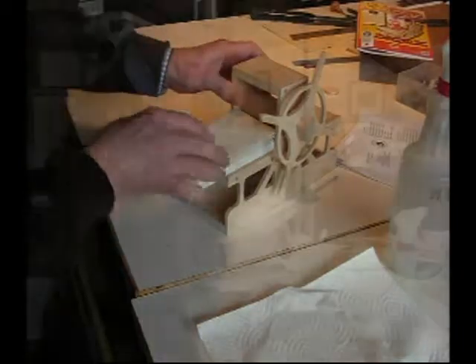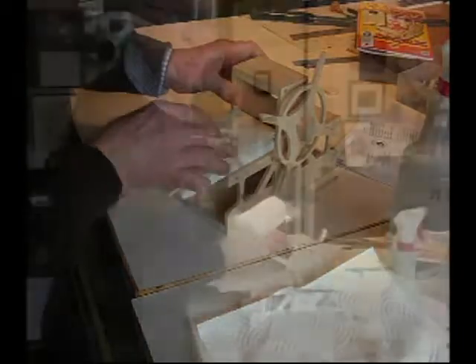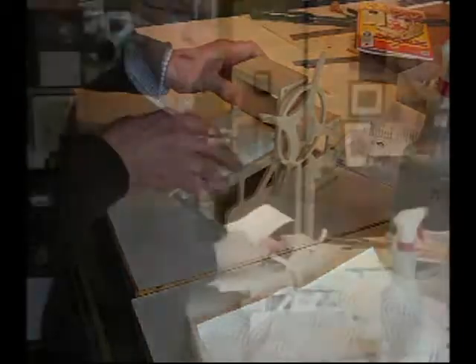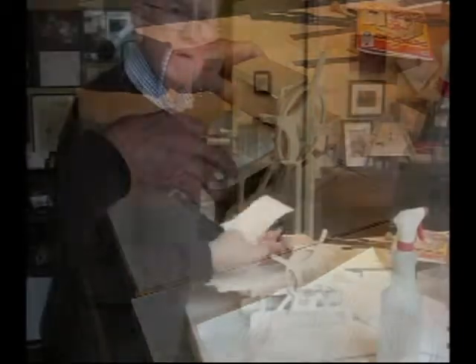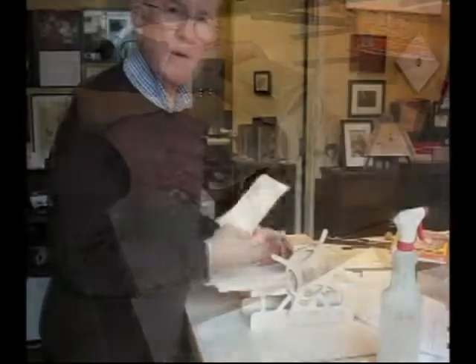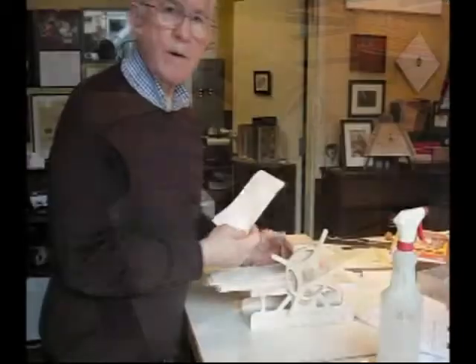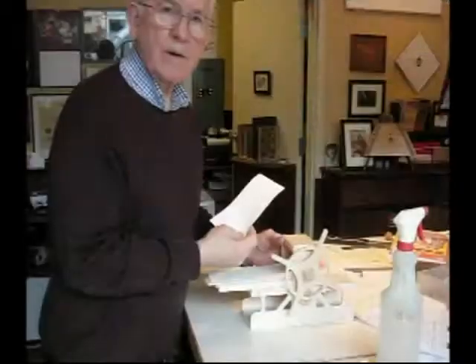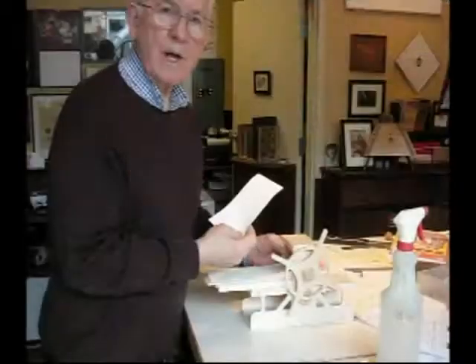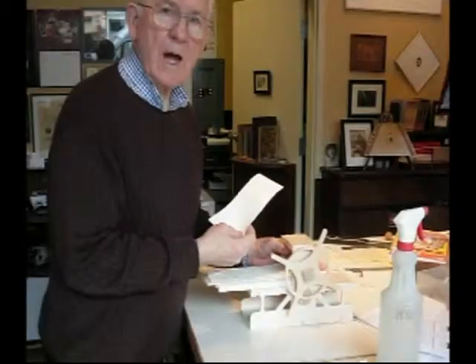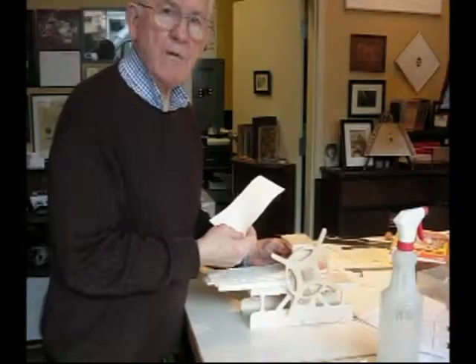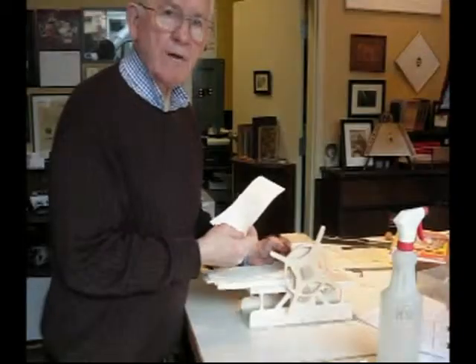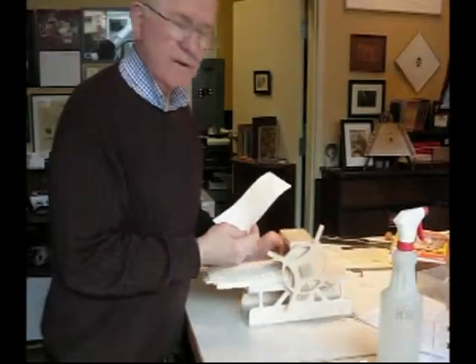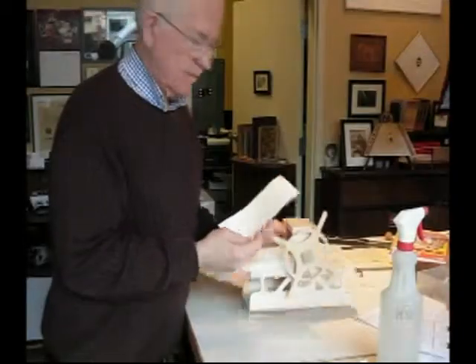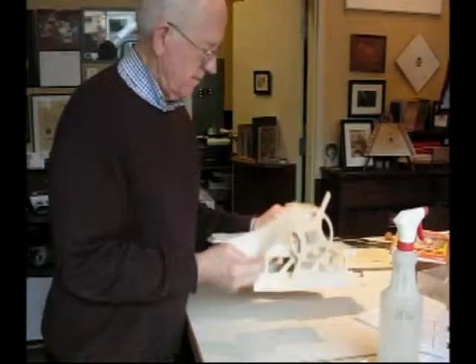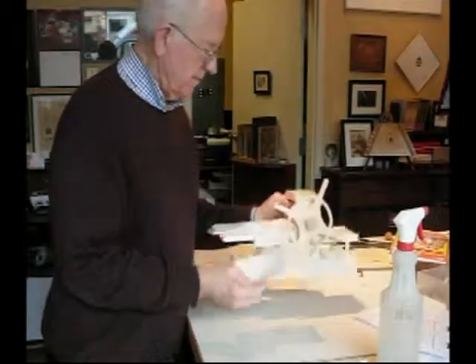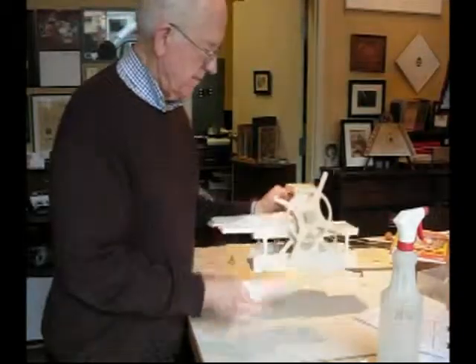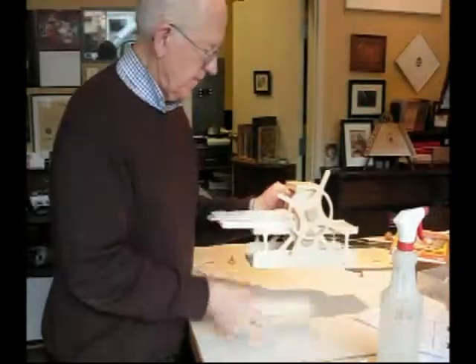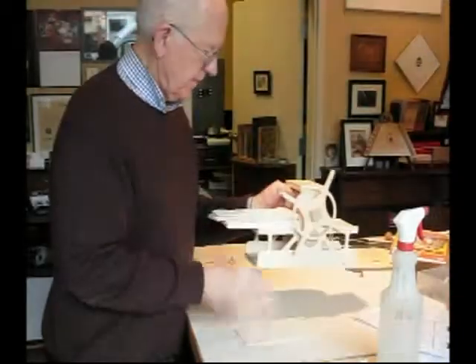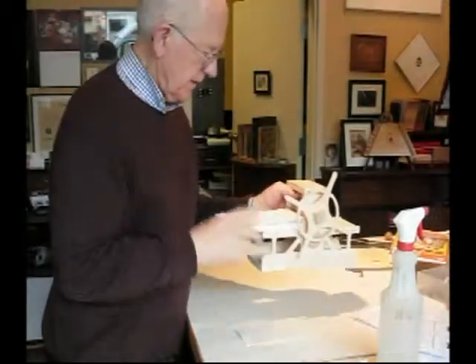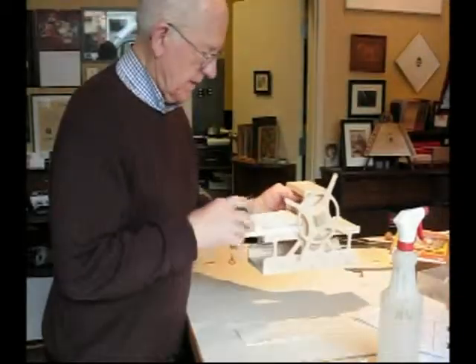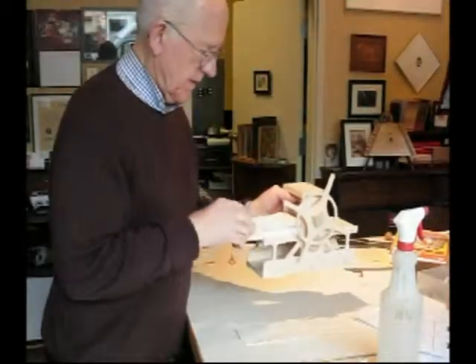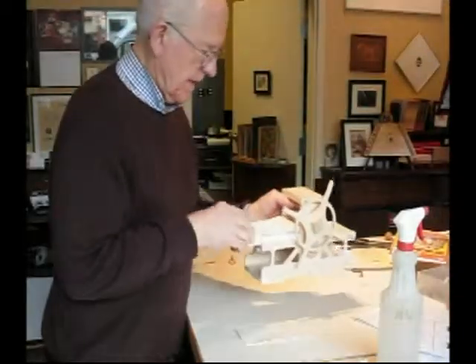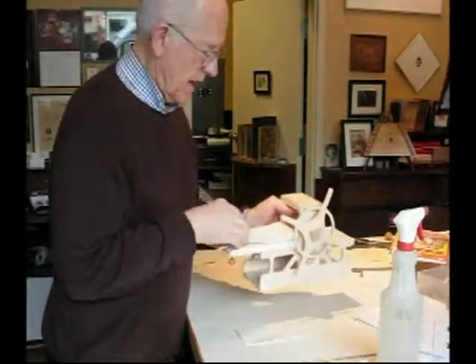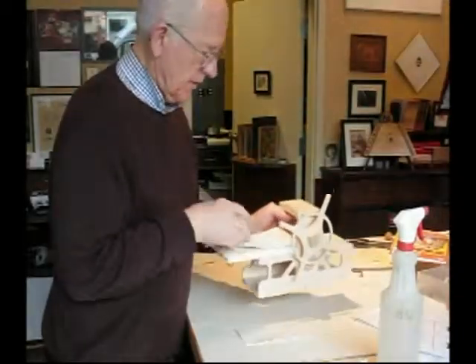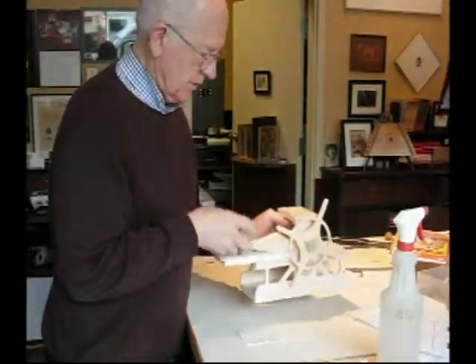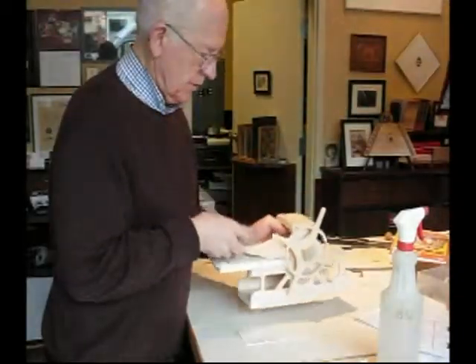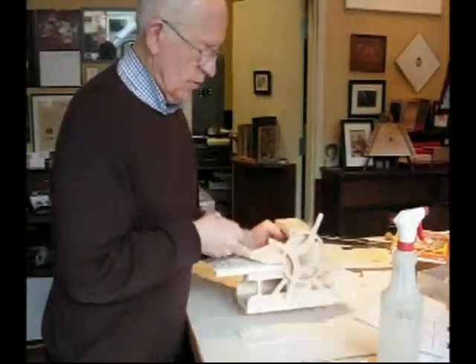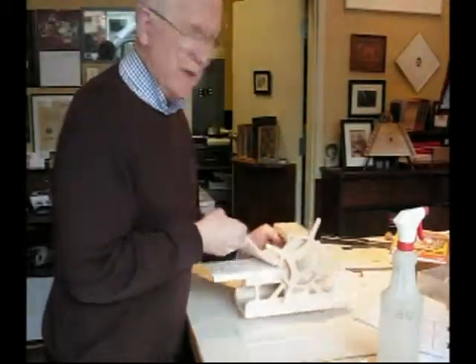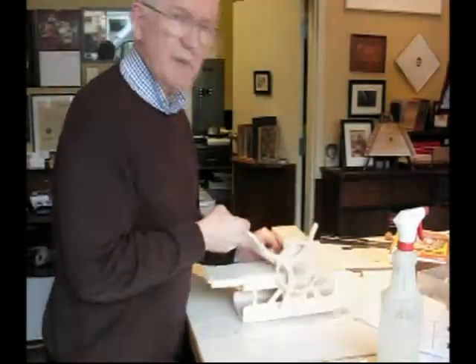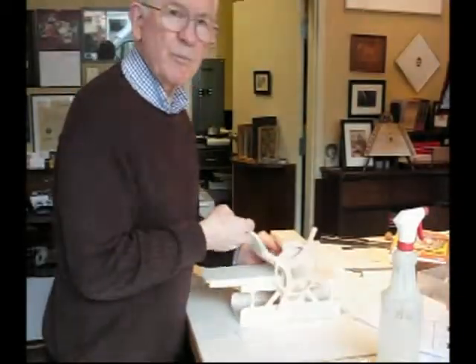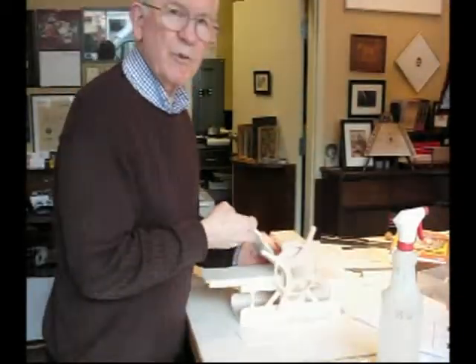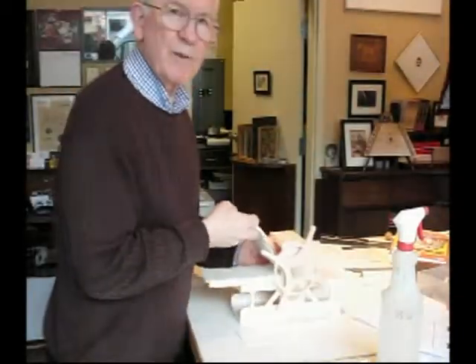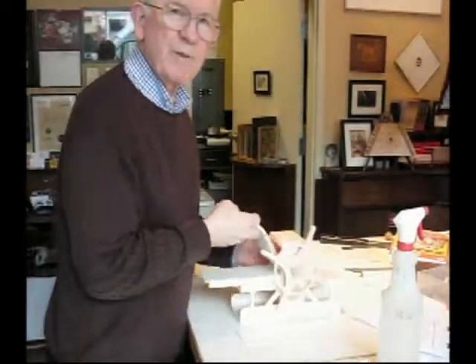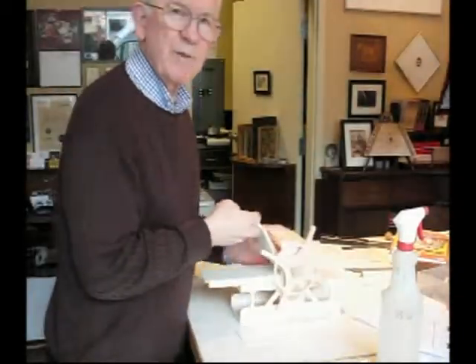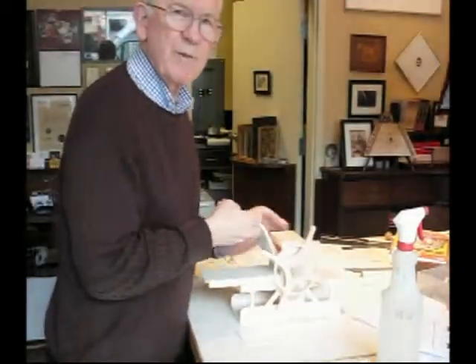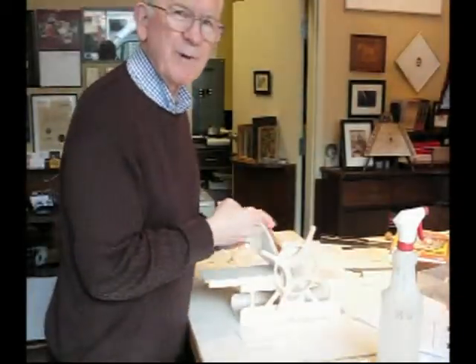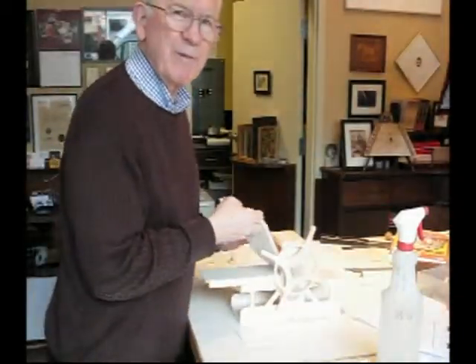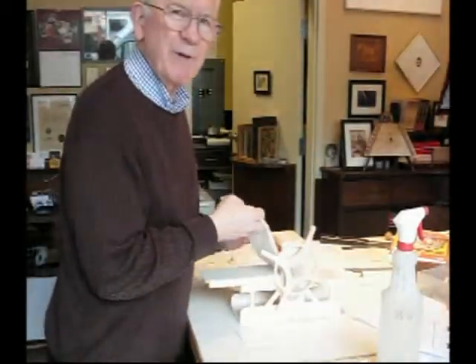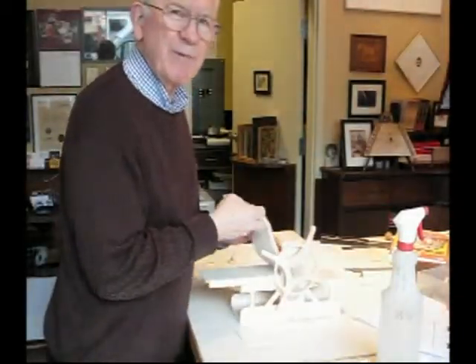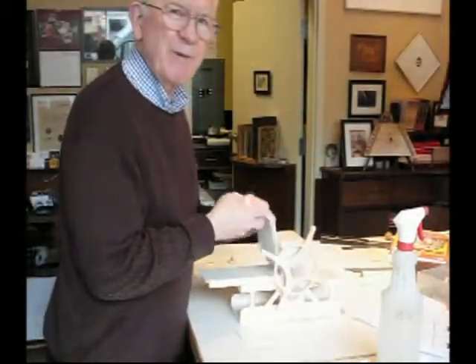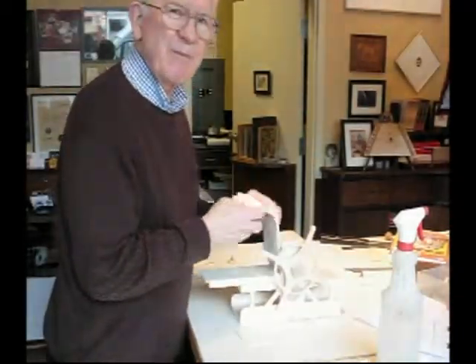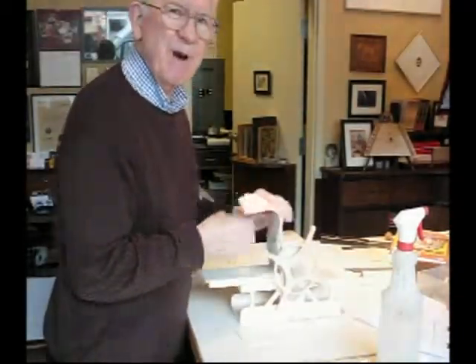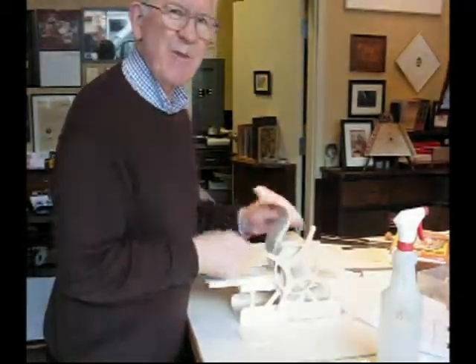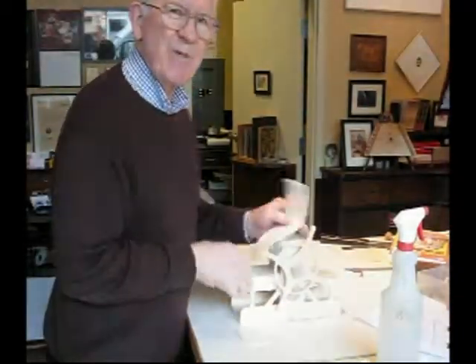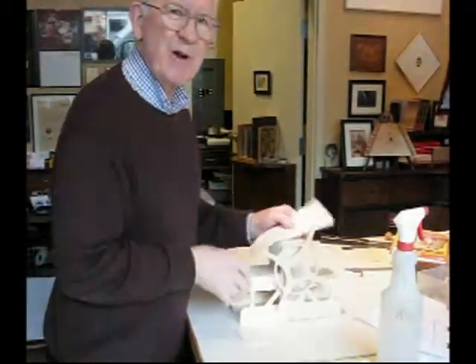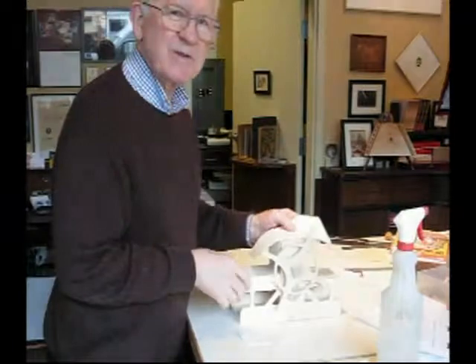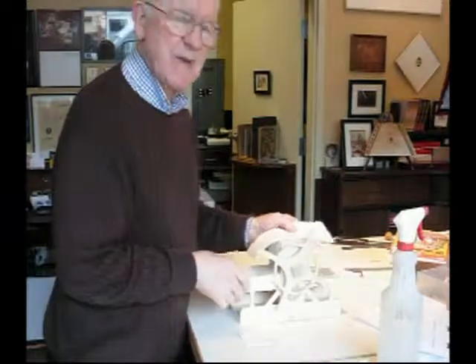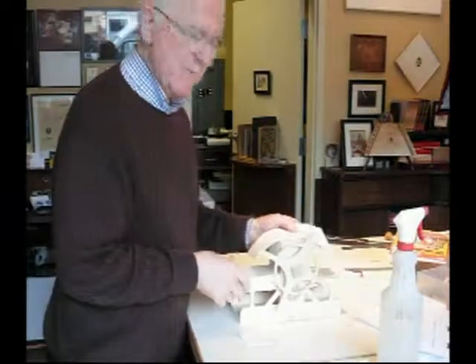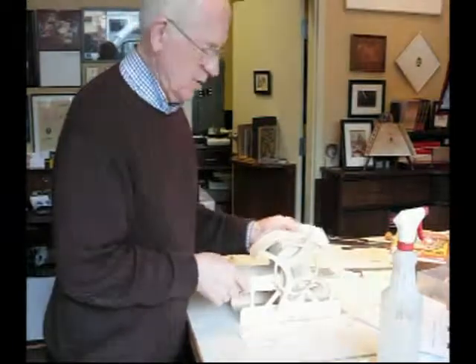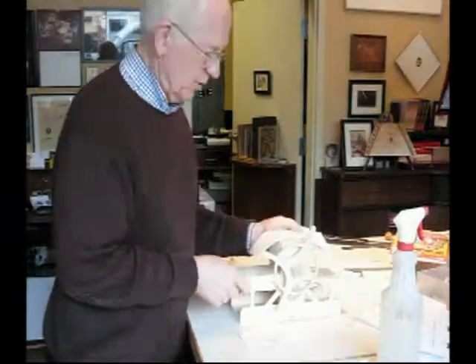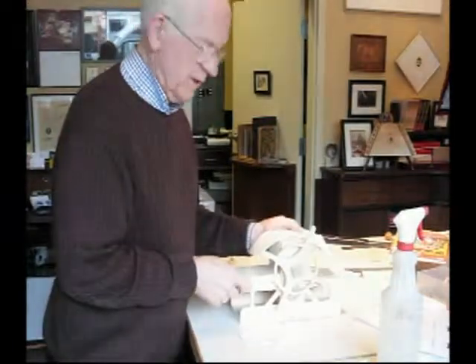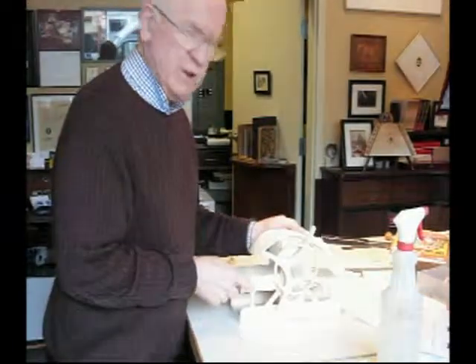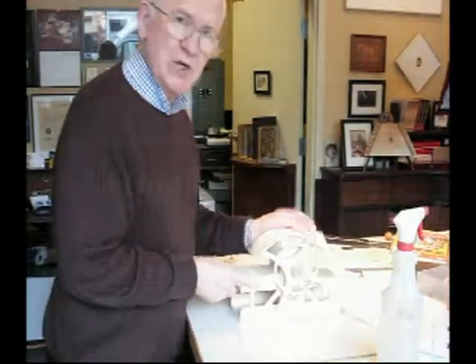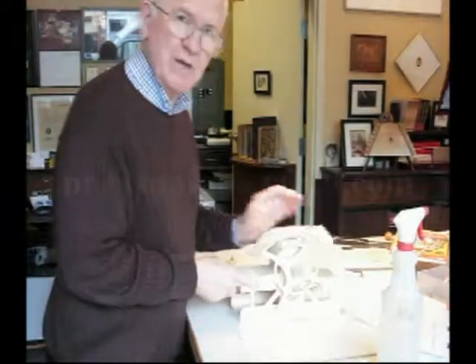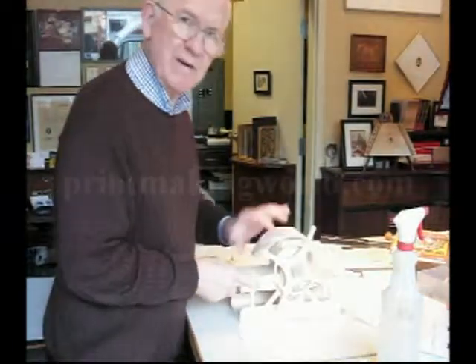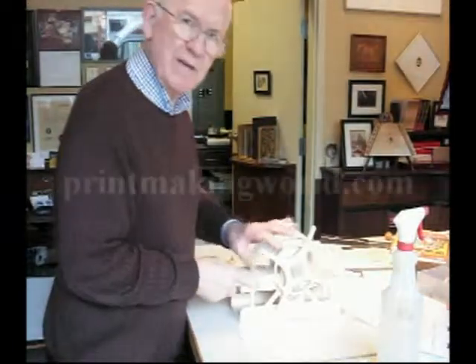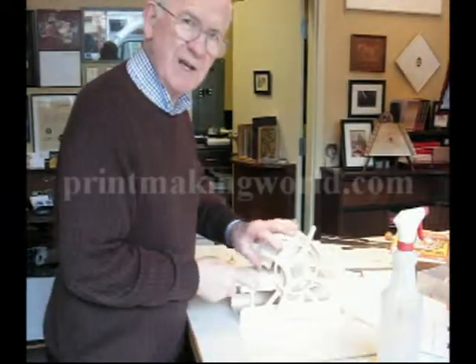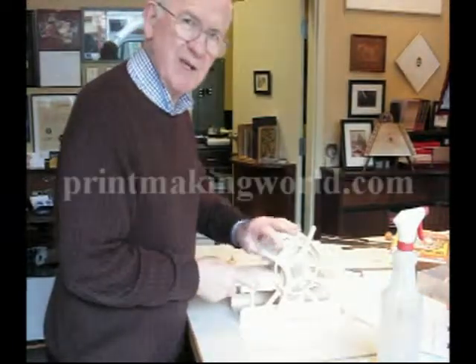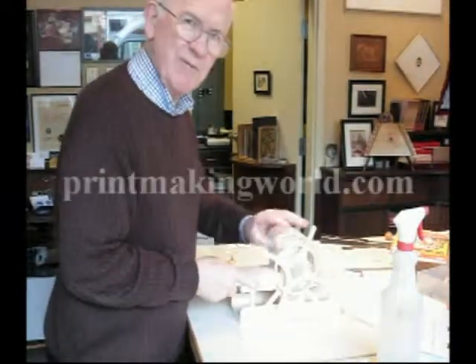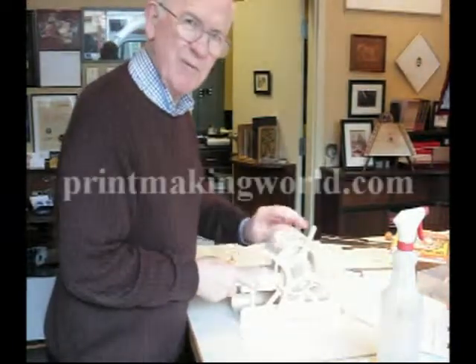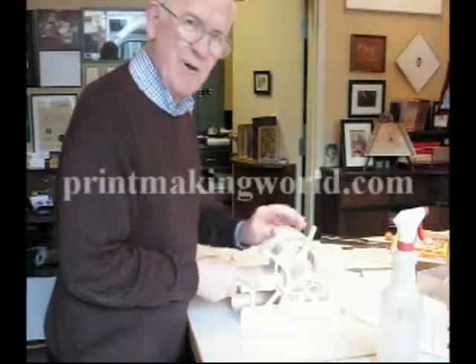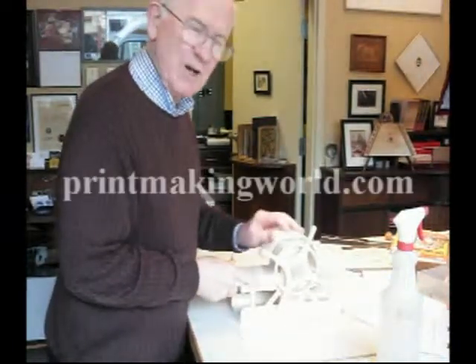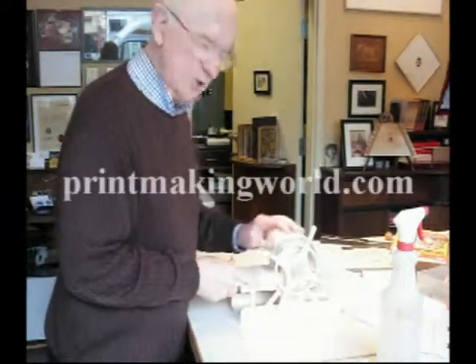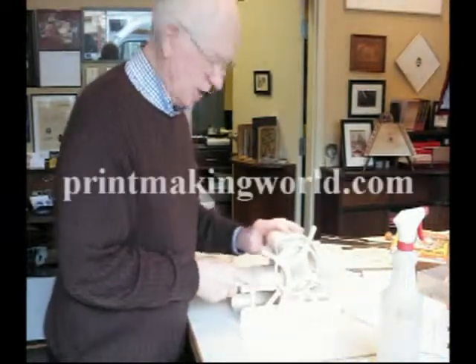So there you have it — how to print with the Wee Woody Rembrandt Press. I'm Bill Richey and thank you for watching.